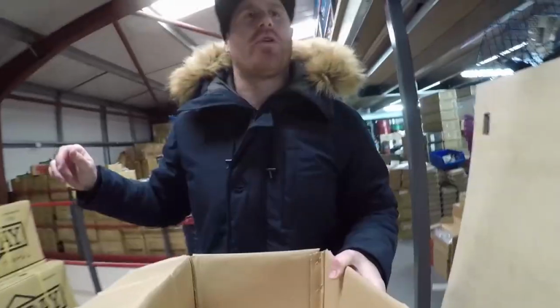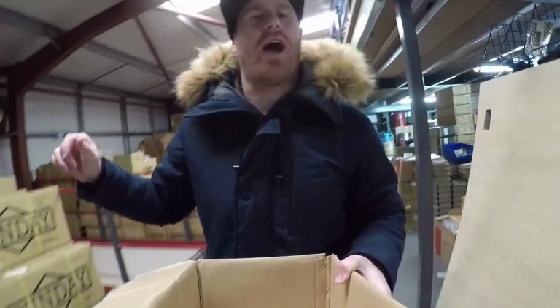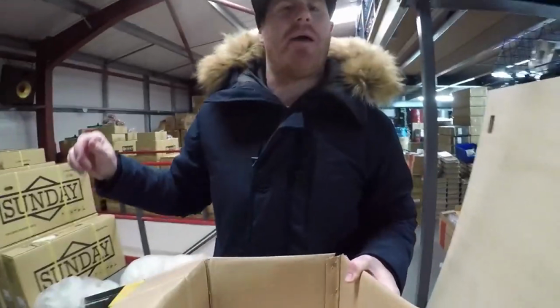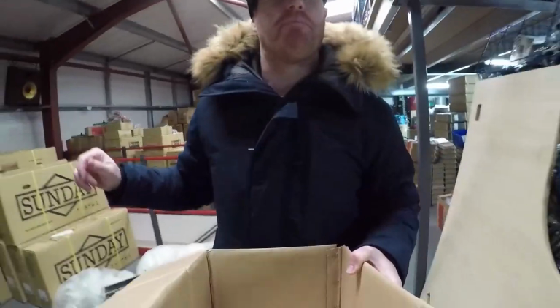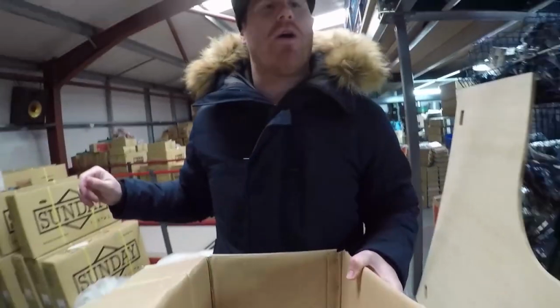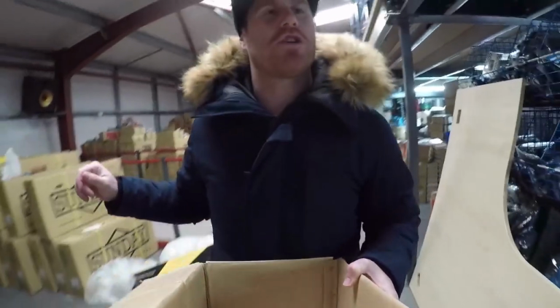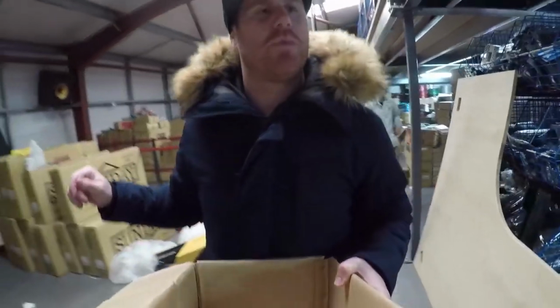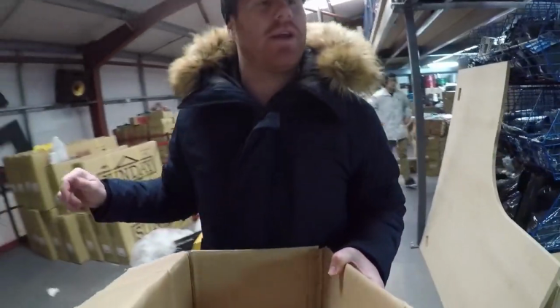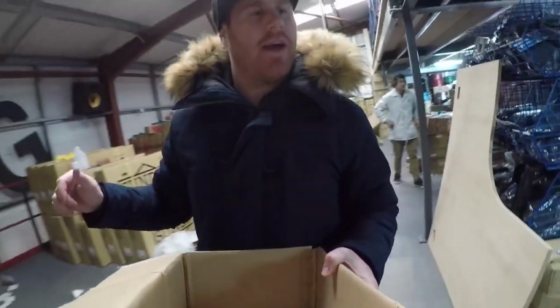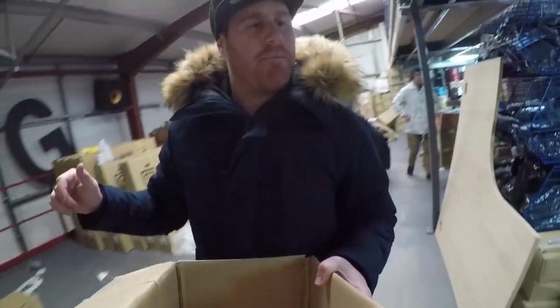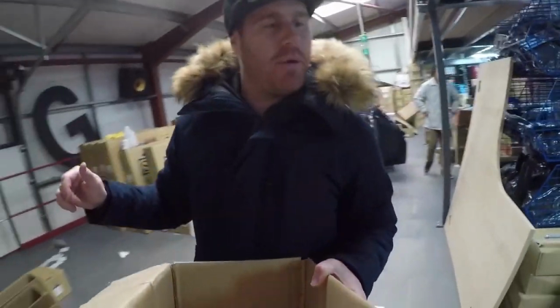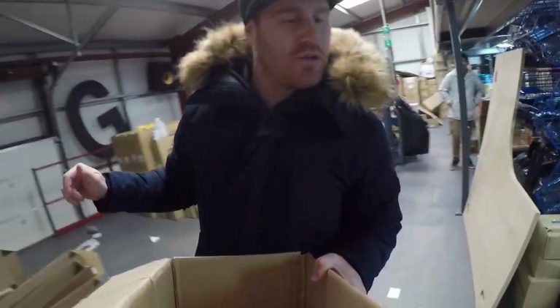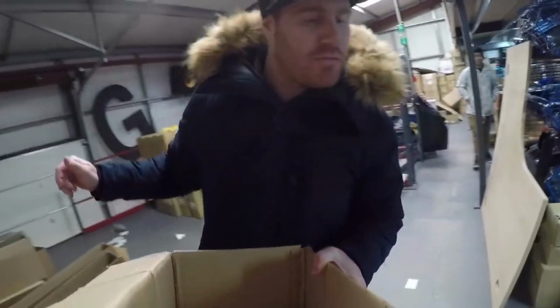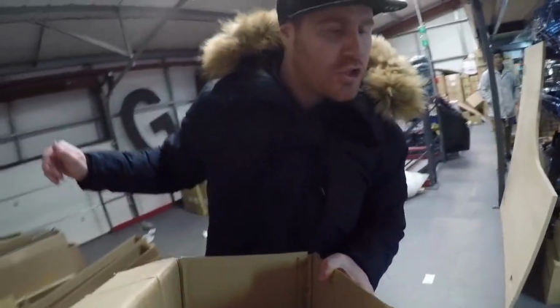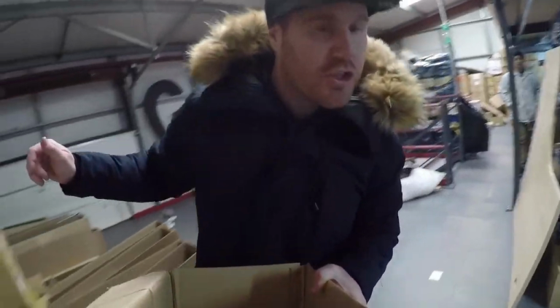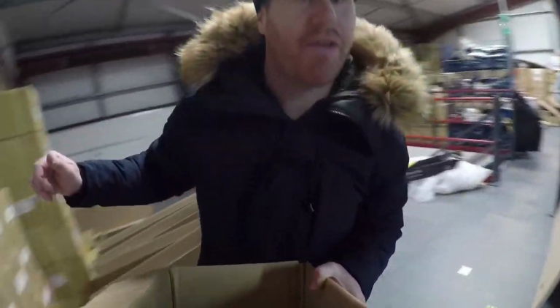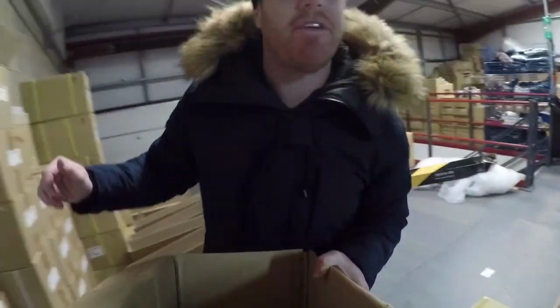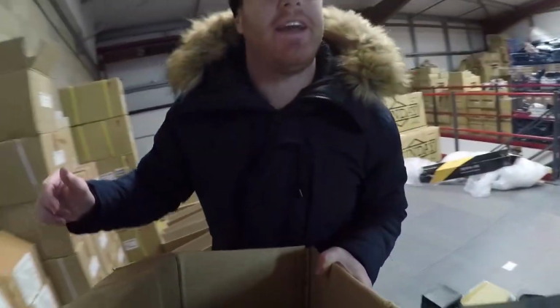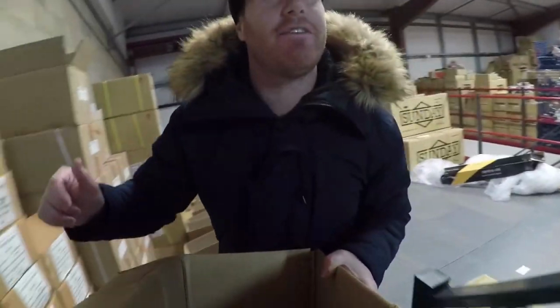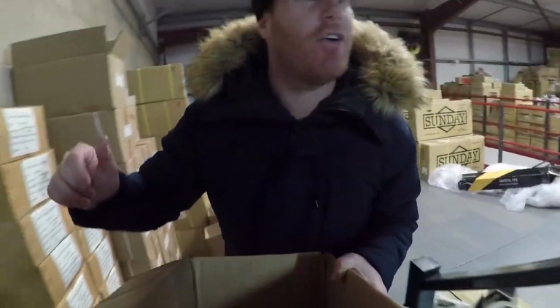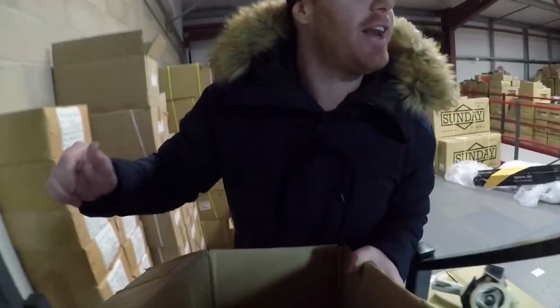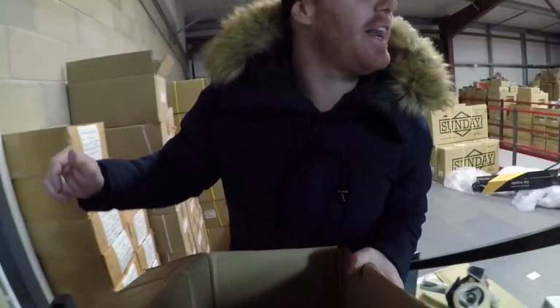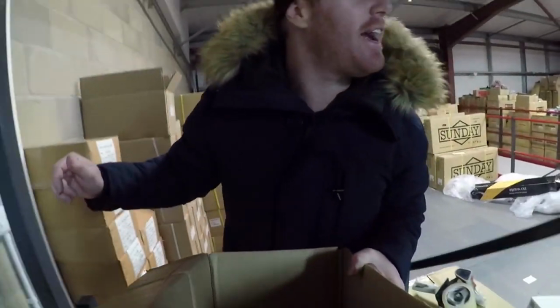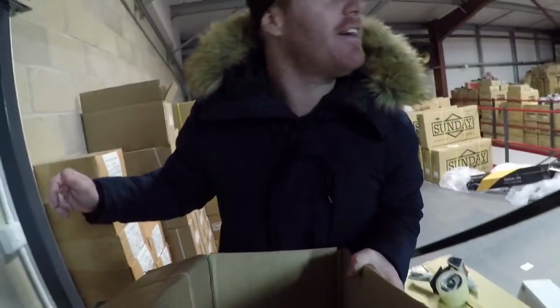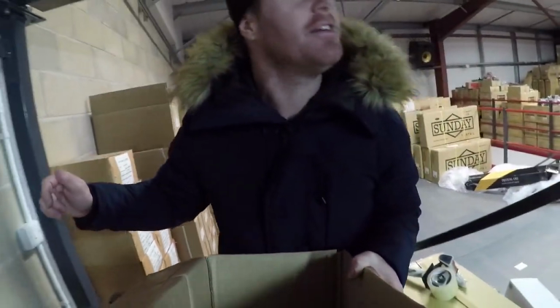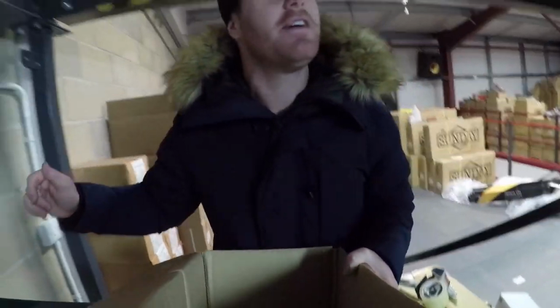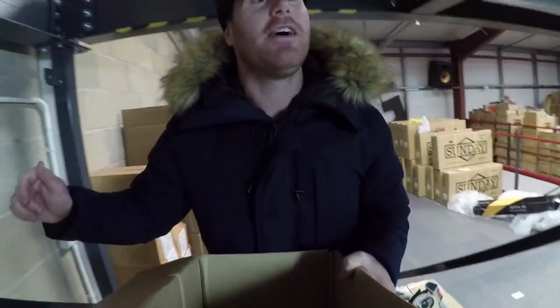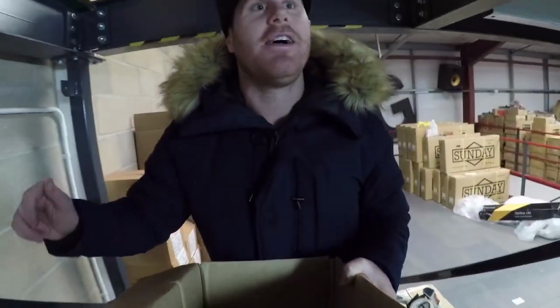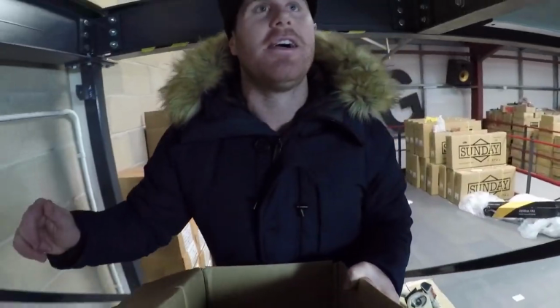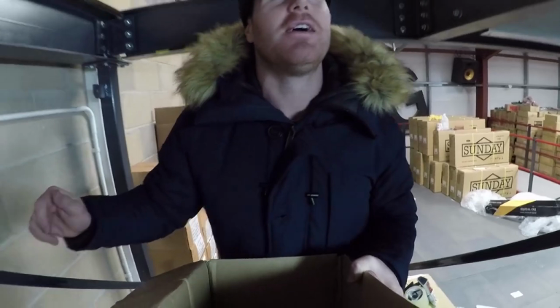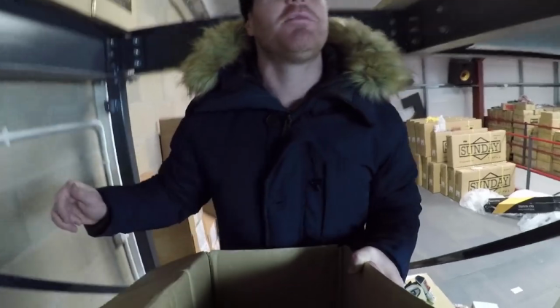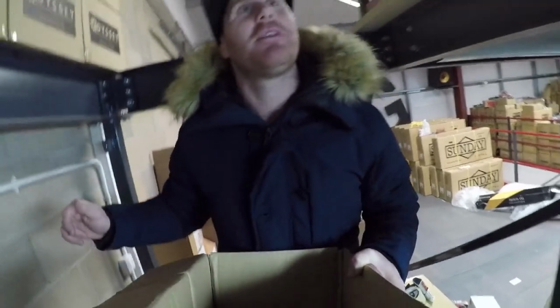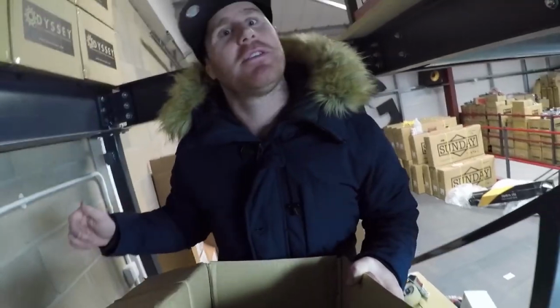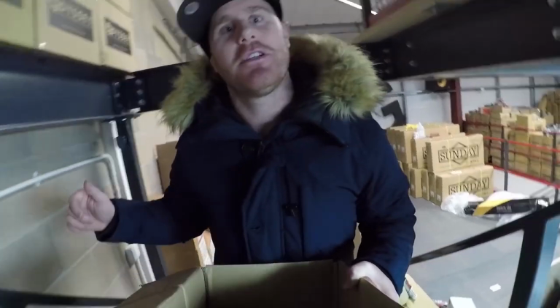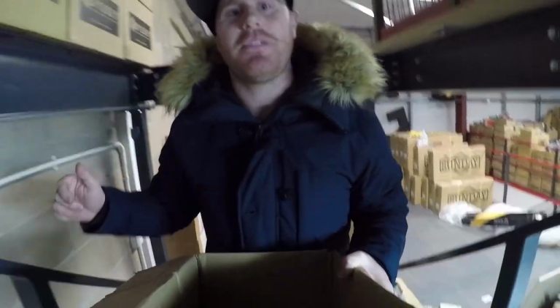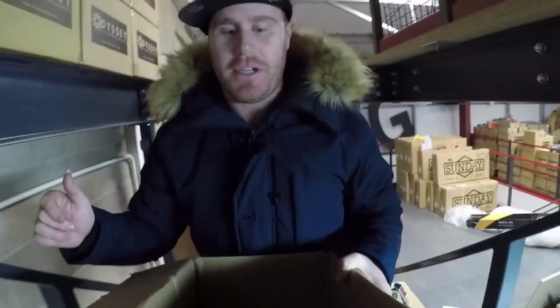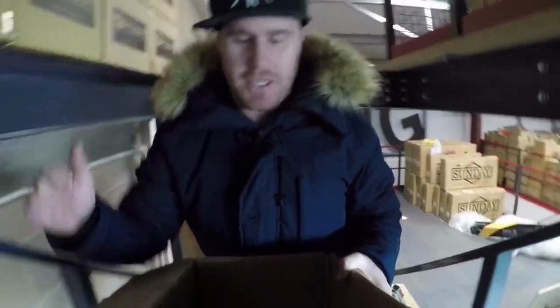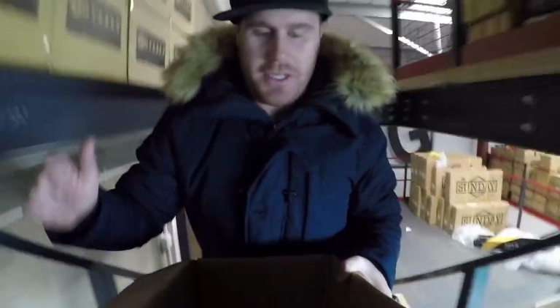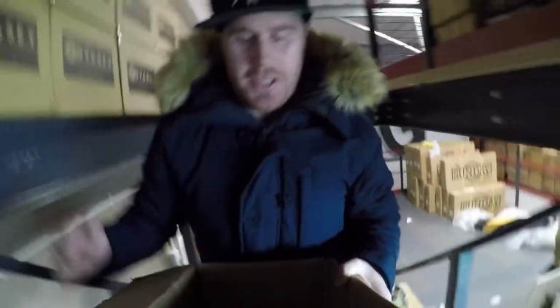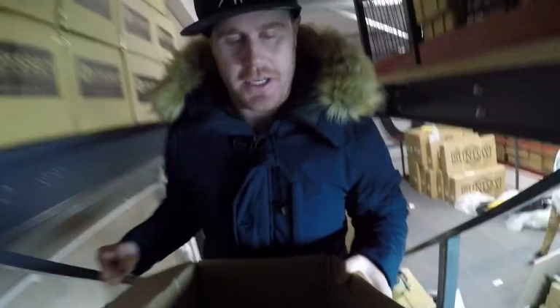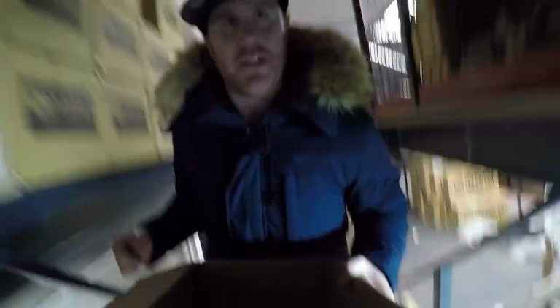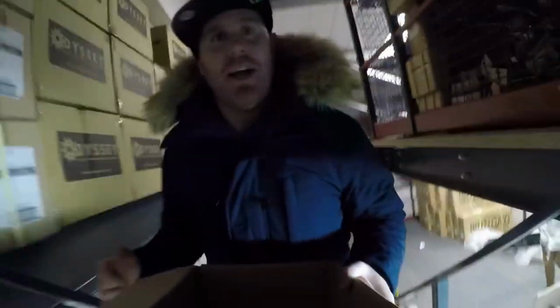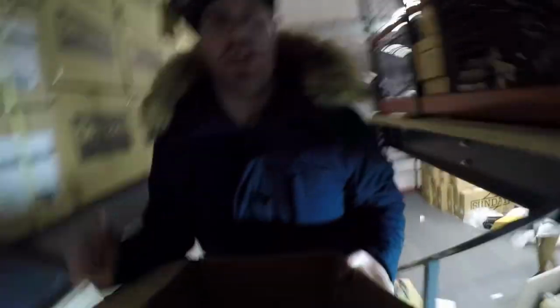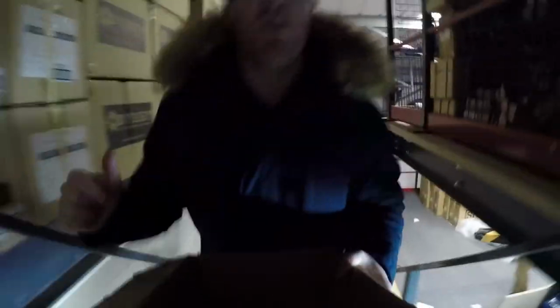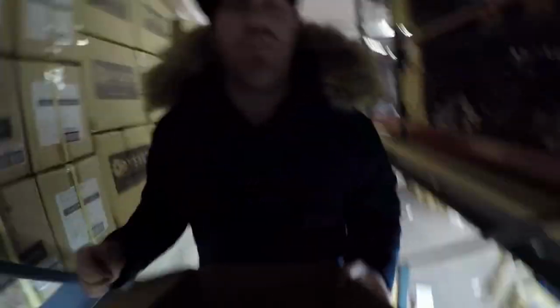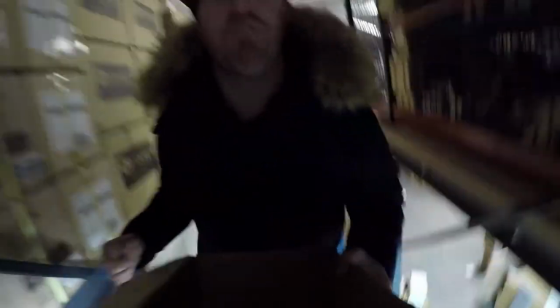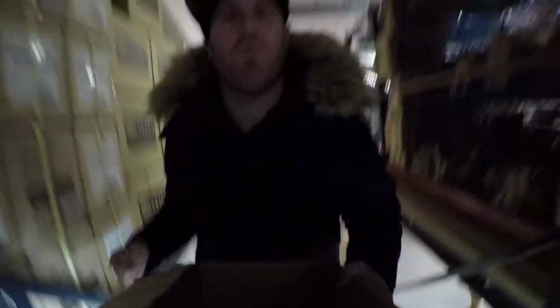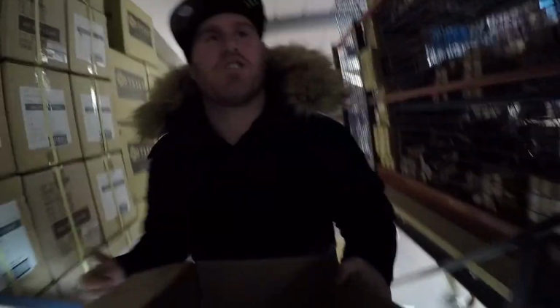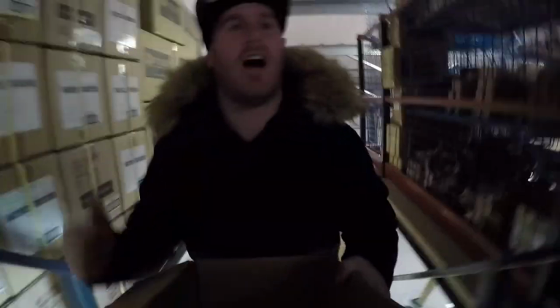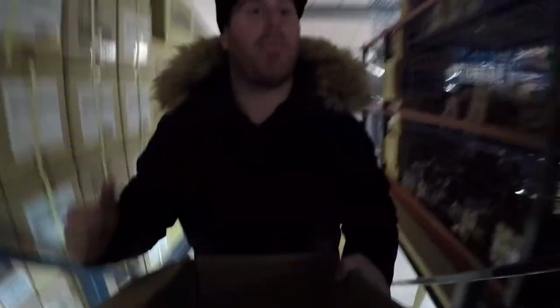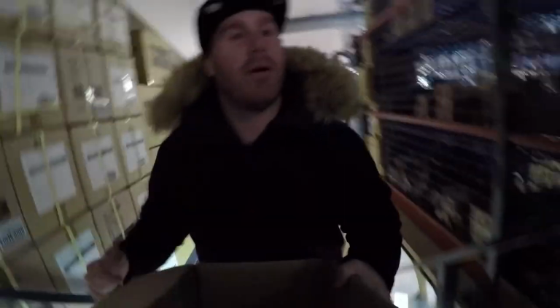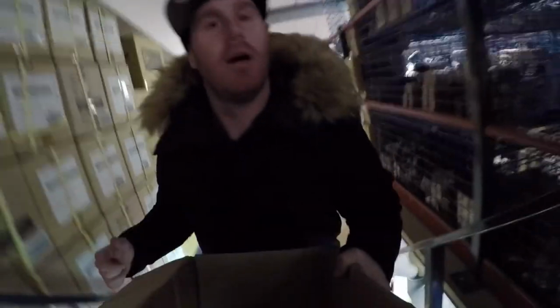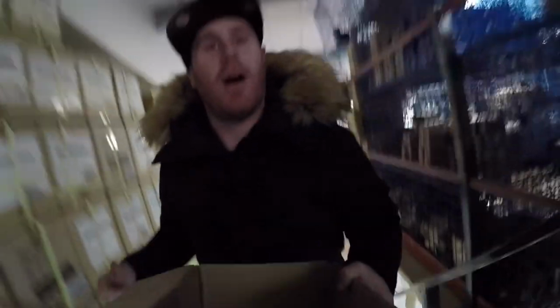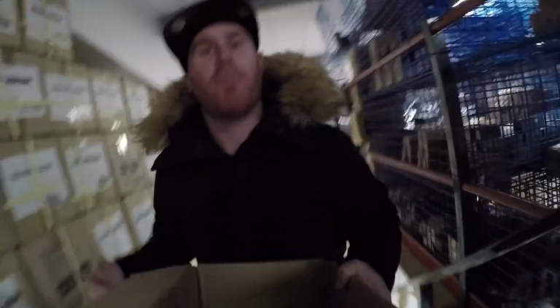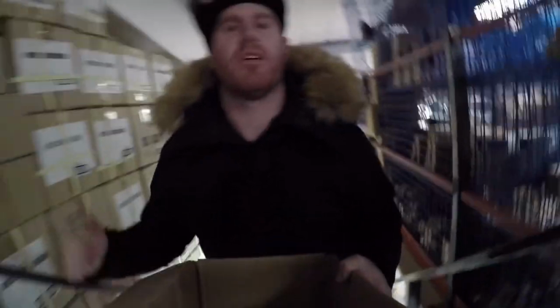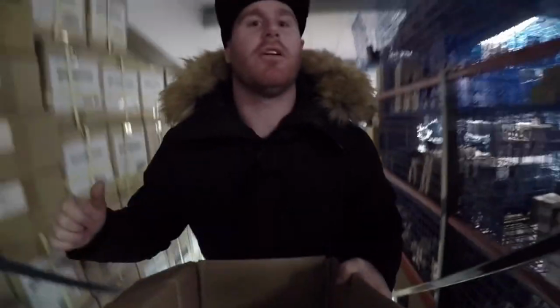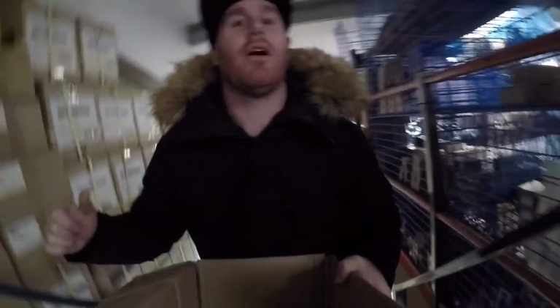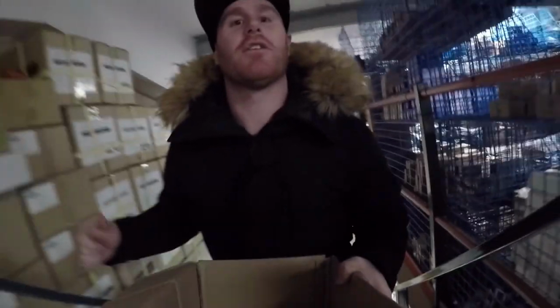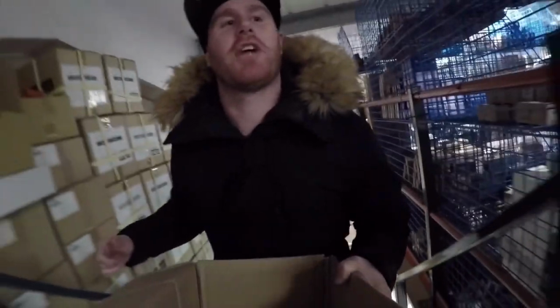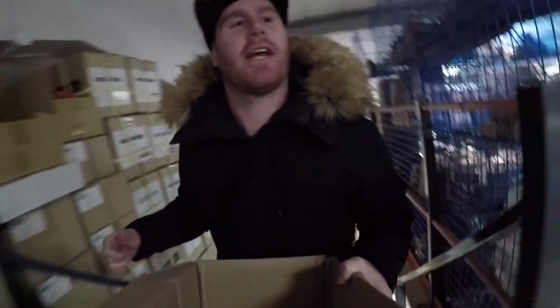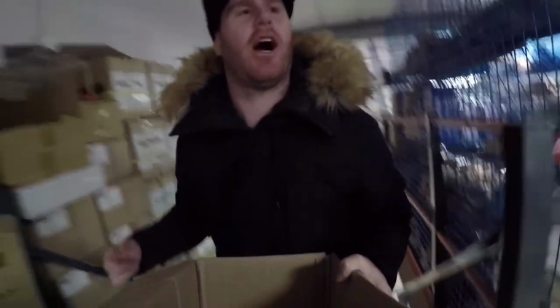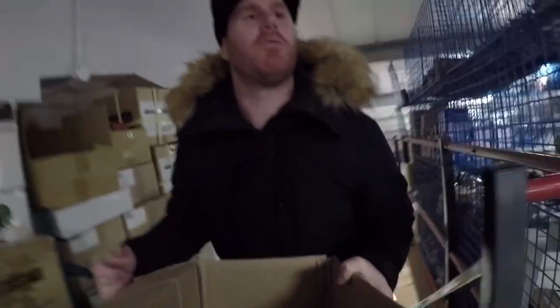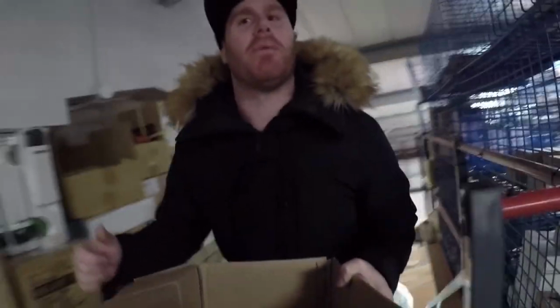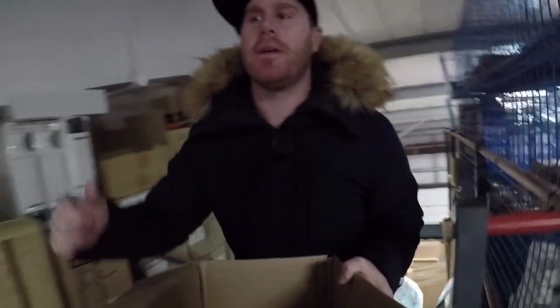We've got our box and we're gonna put some stuff in here right now — we're gonna fill this up. I'm not gonna lie, I'm gonna take it home with me.